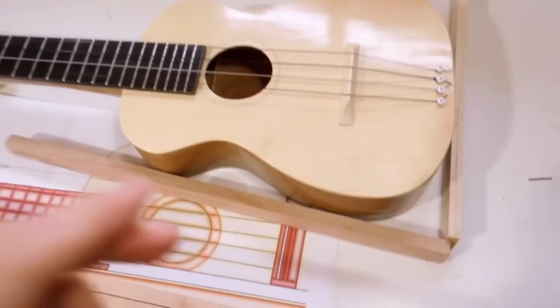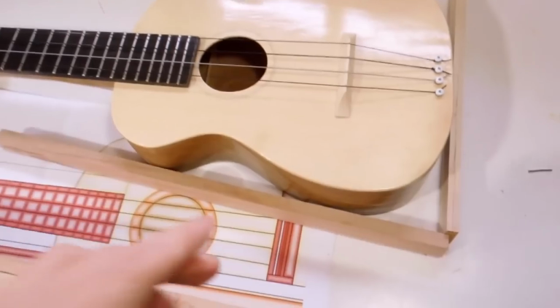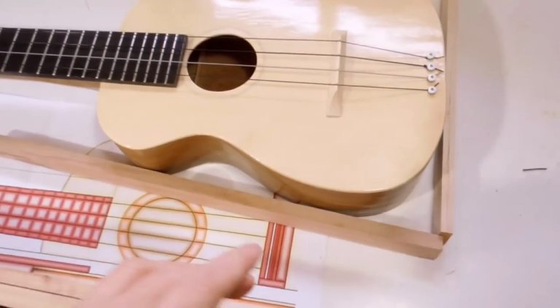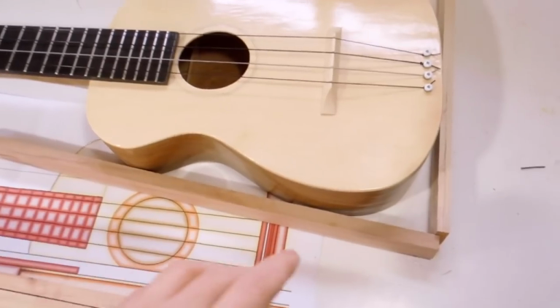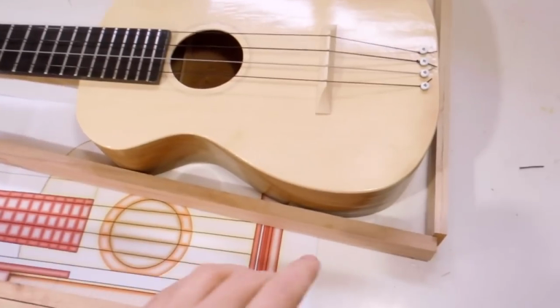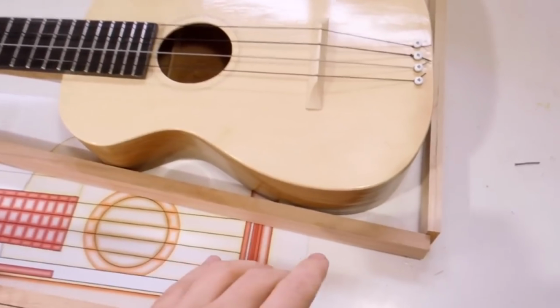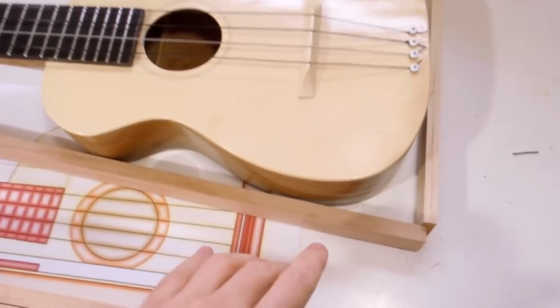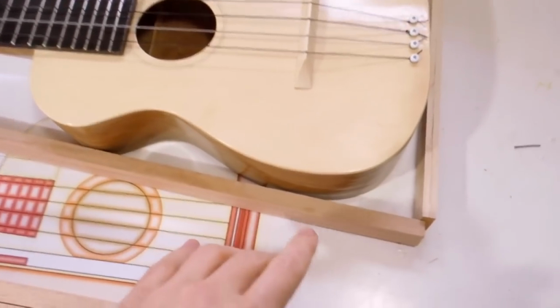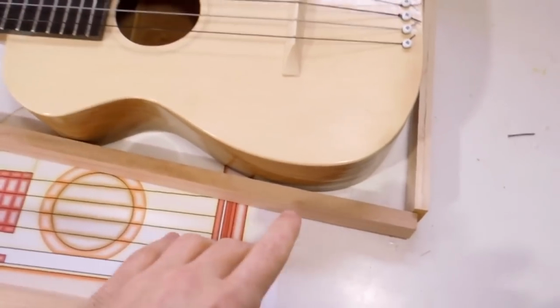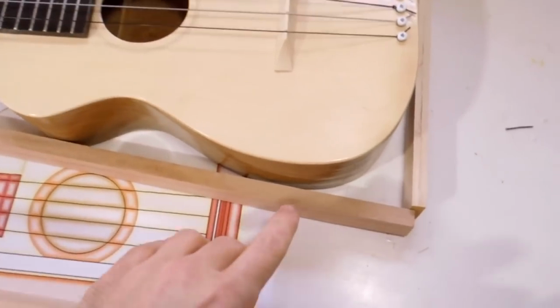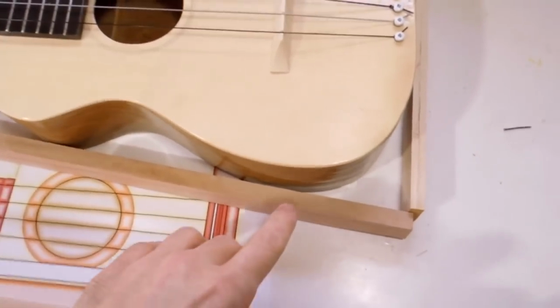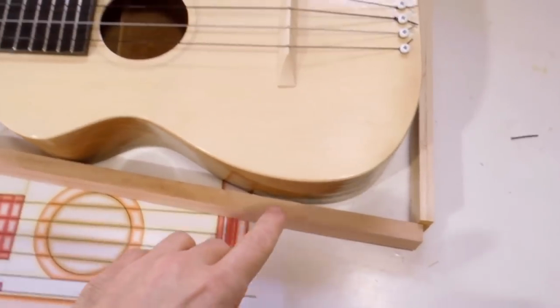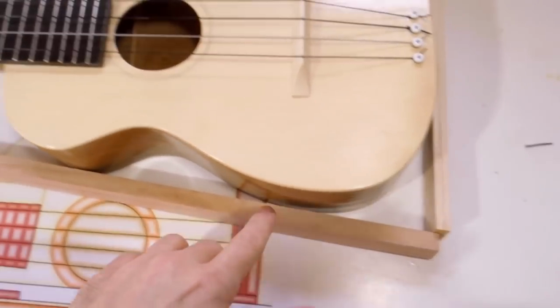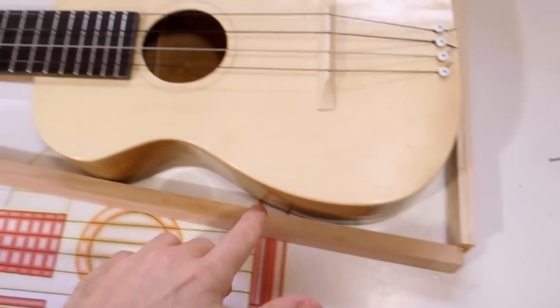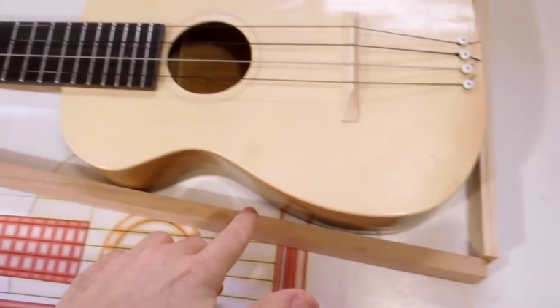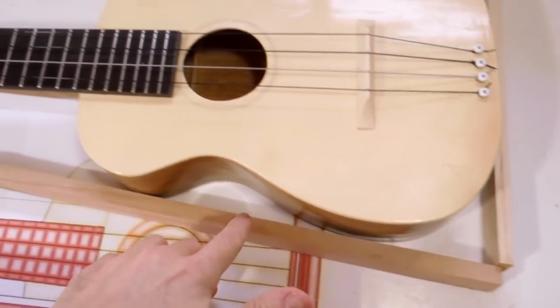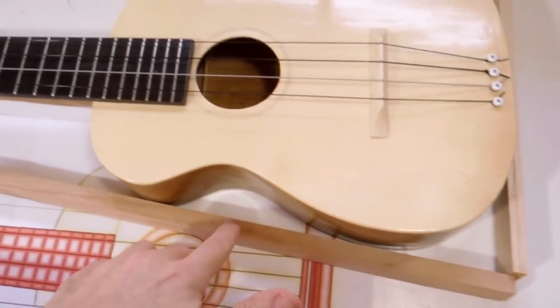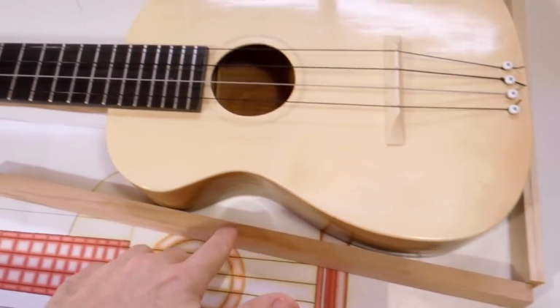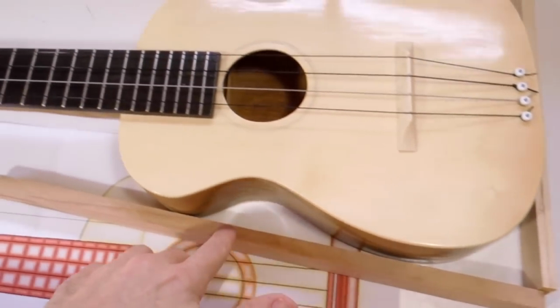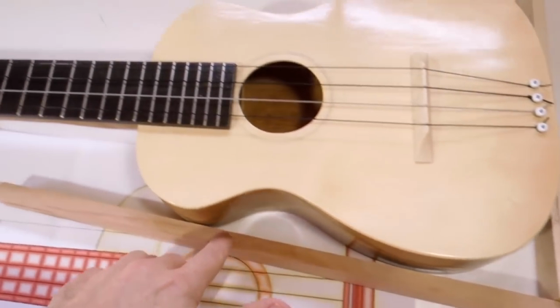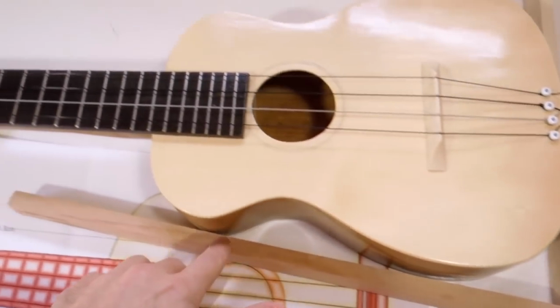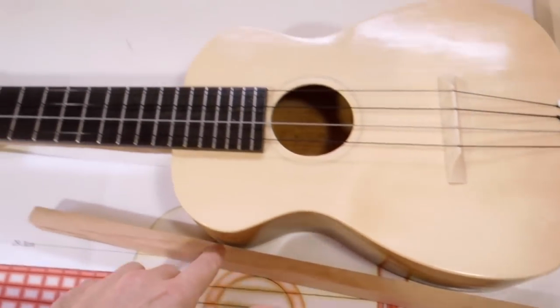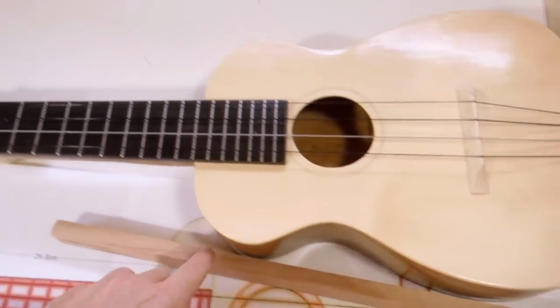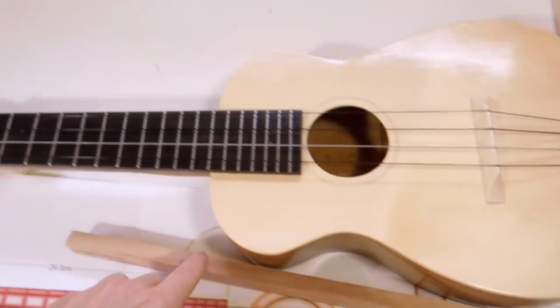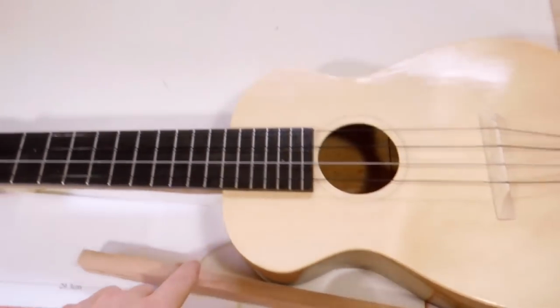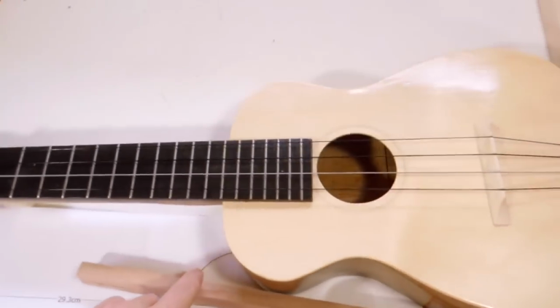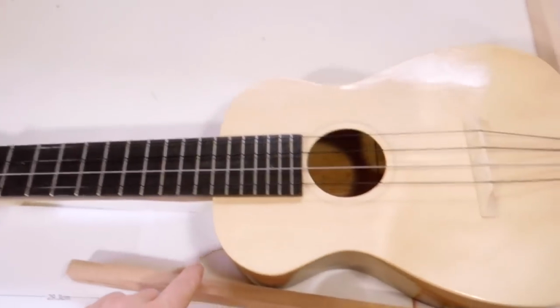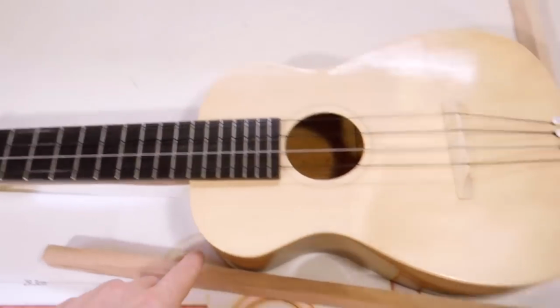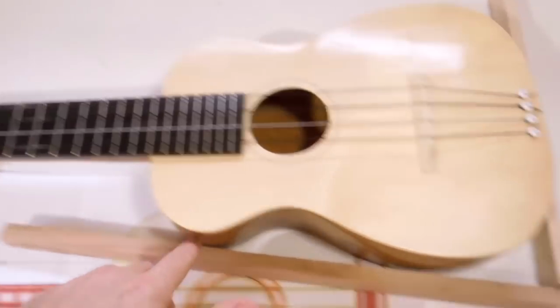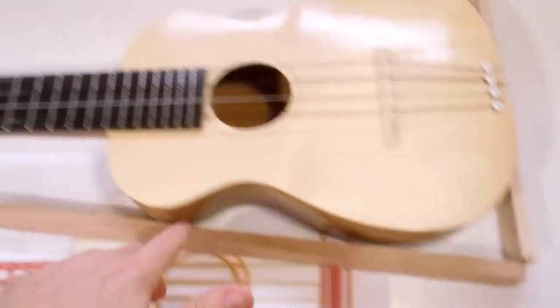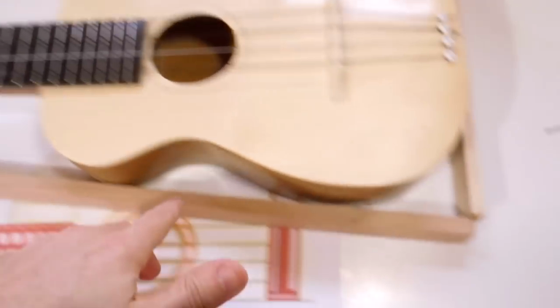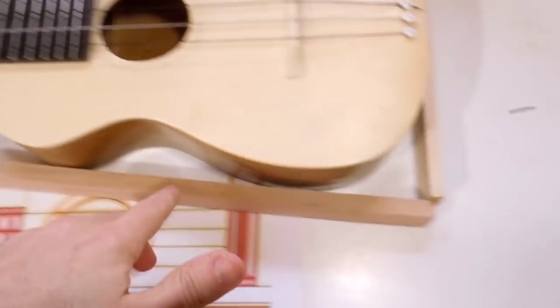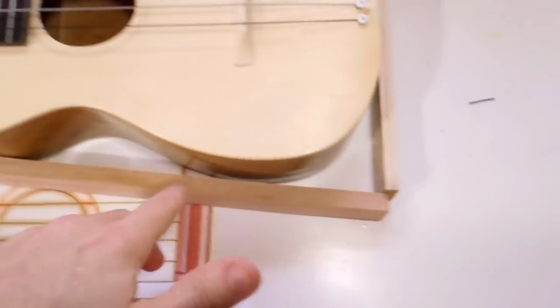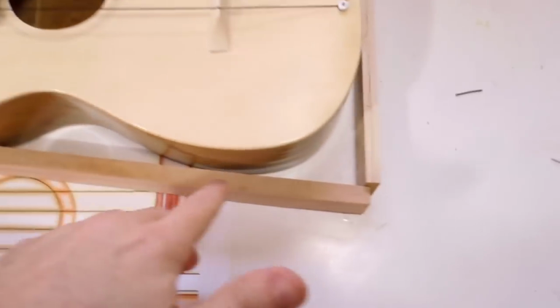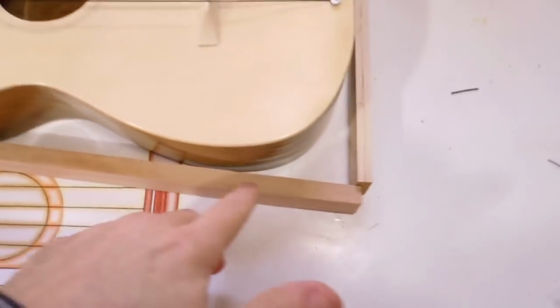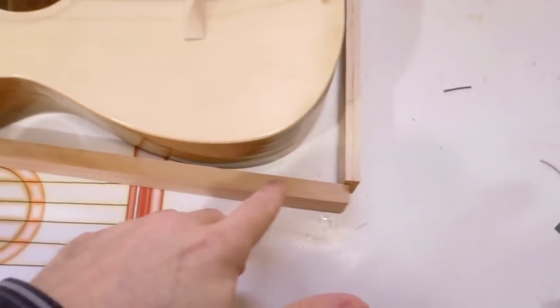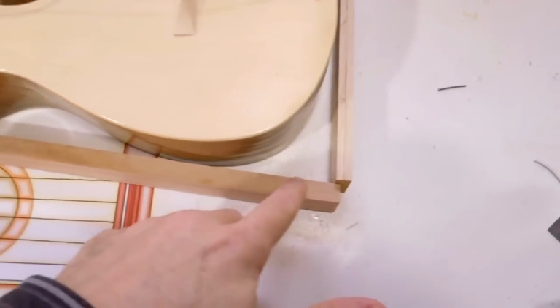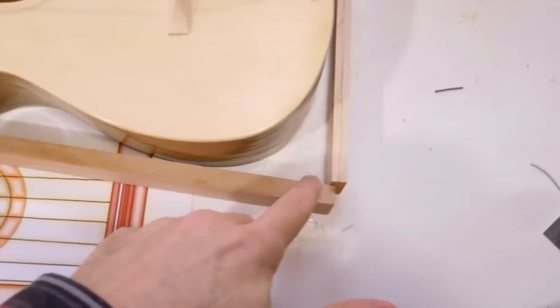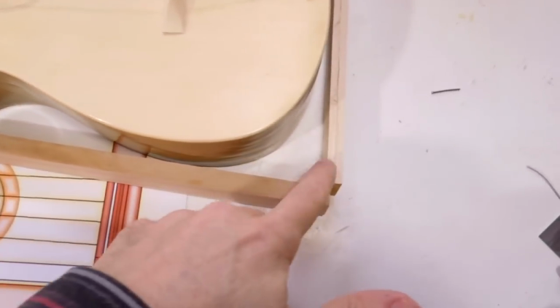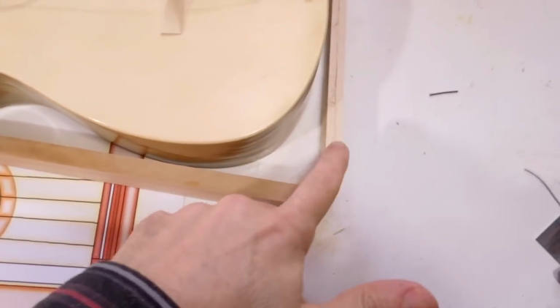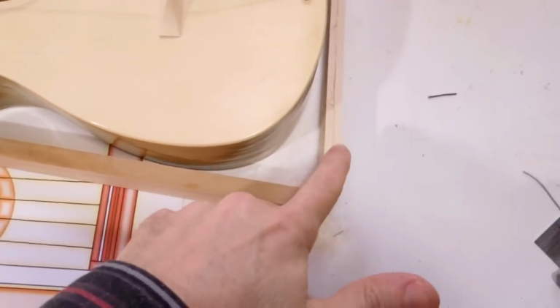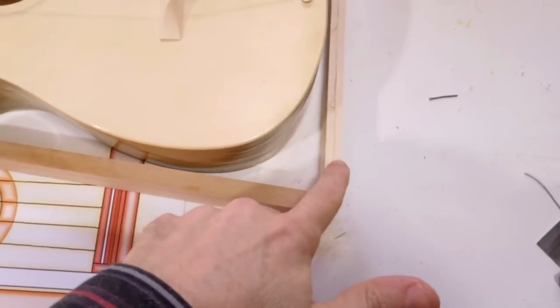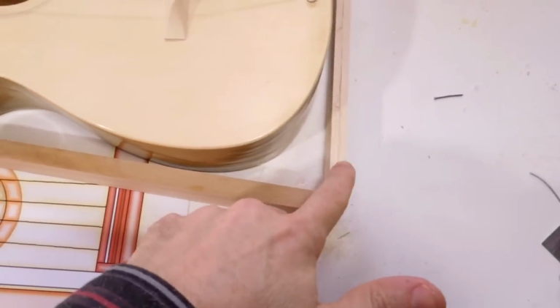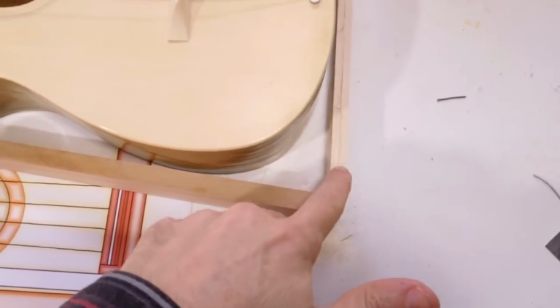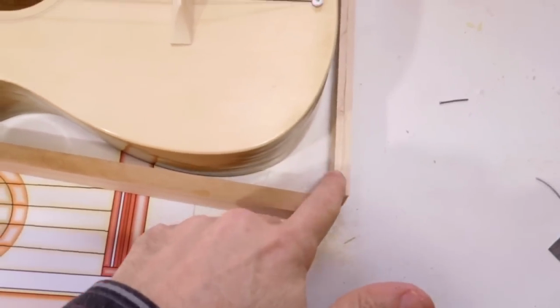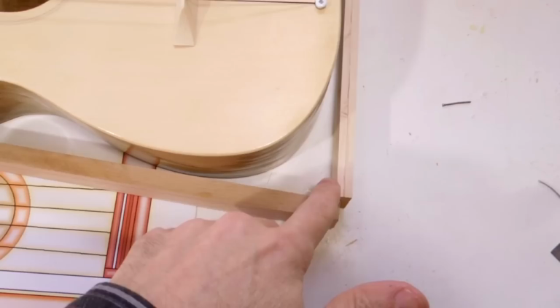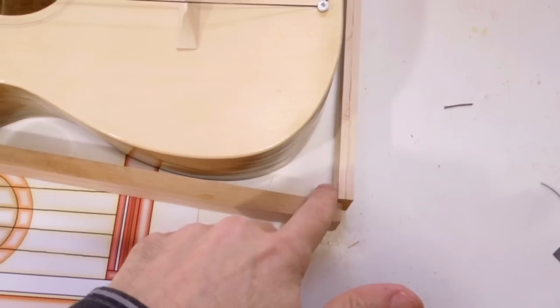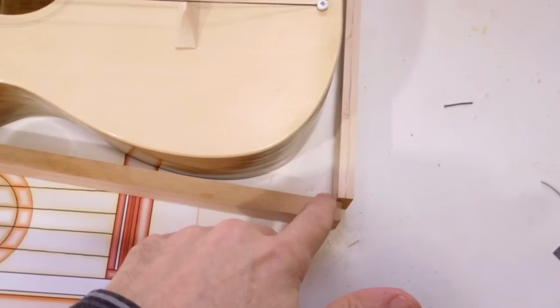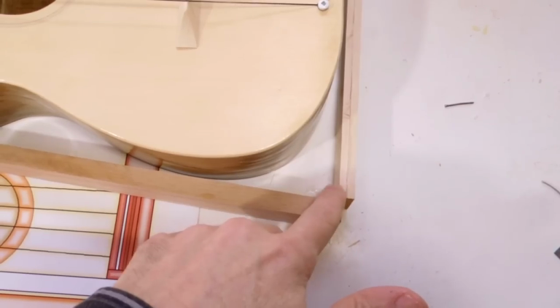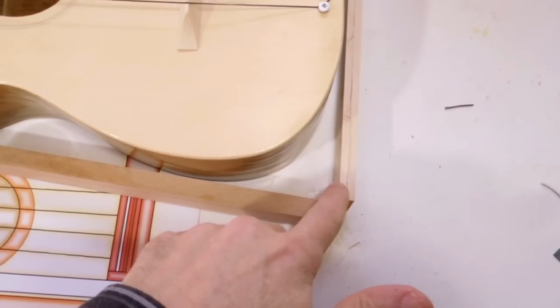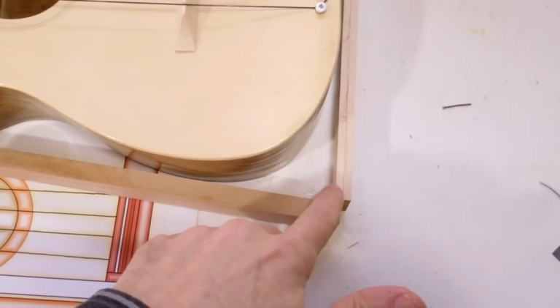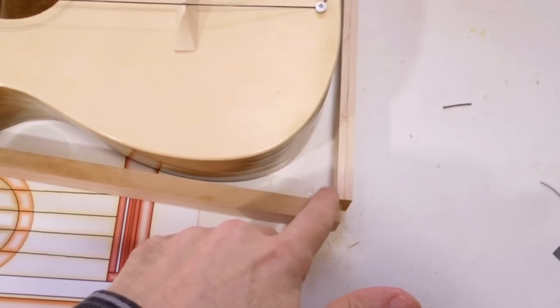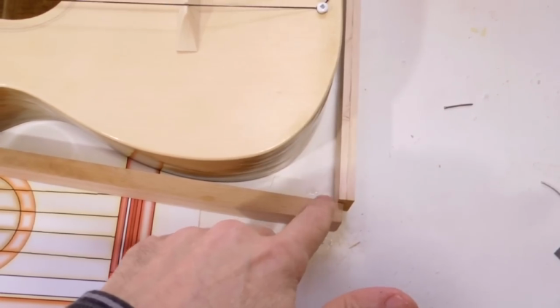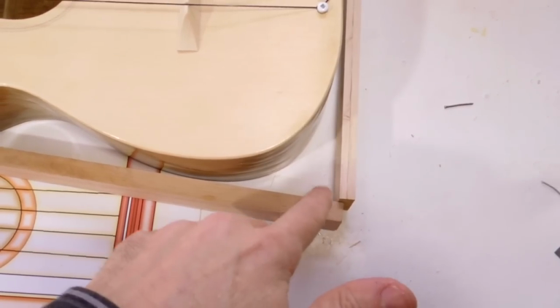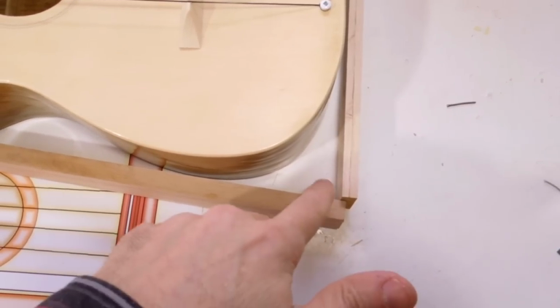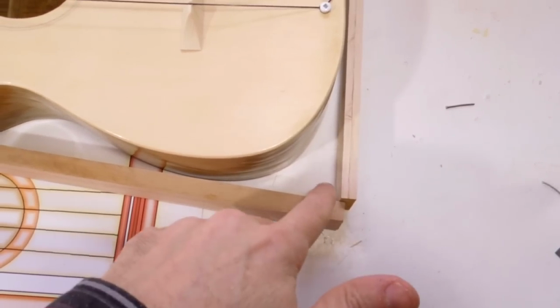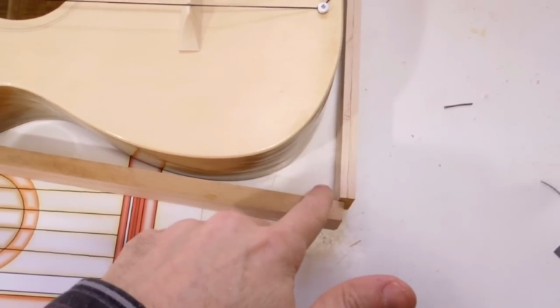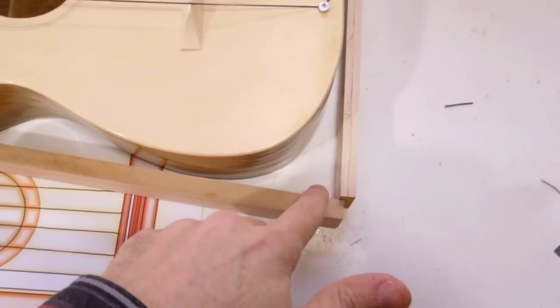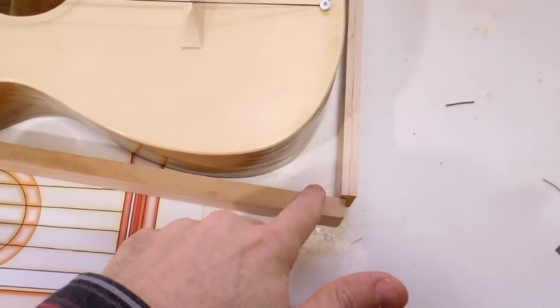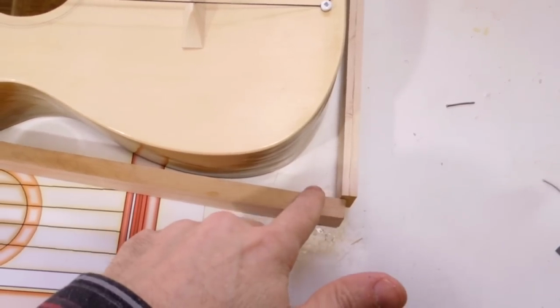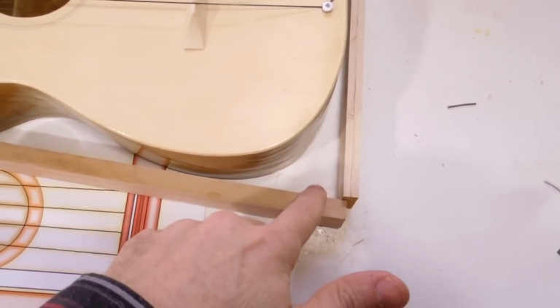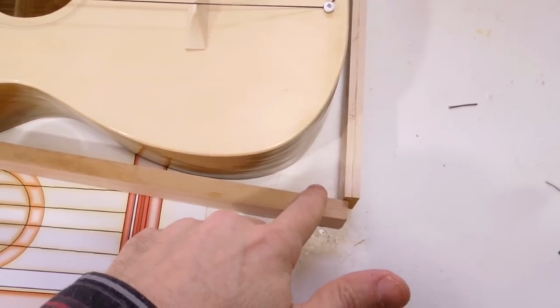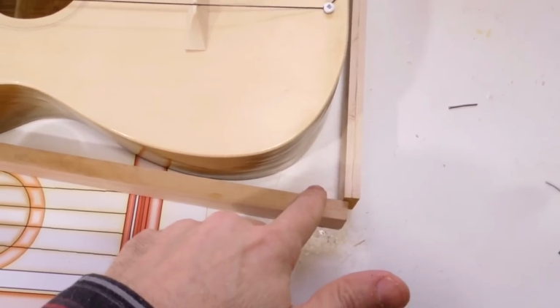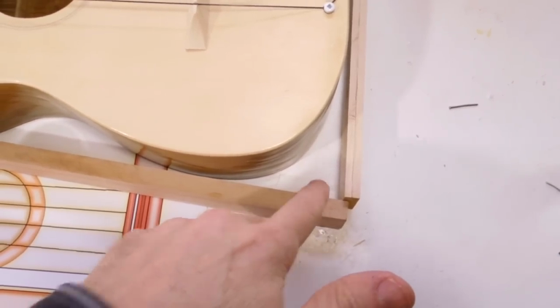I want to make a case for this ukulele. But if I make just sort of a tapered box, I end up with a big corner on here, and I don't really like that.